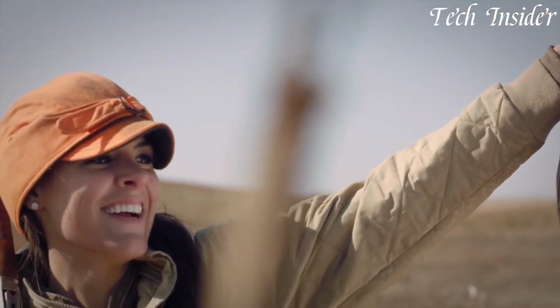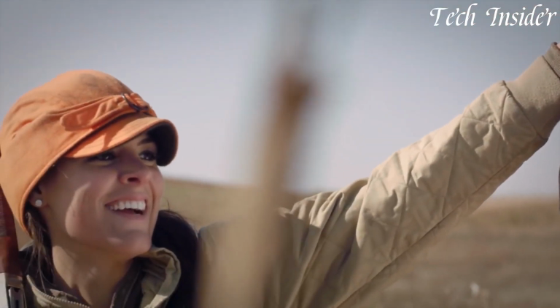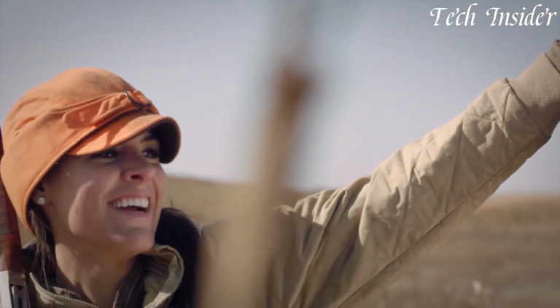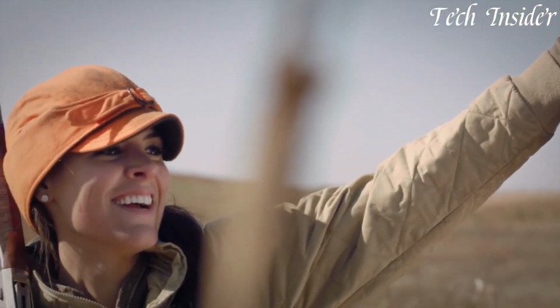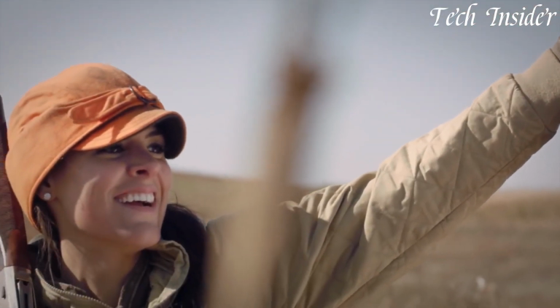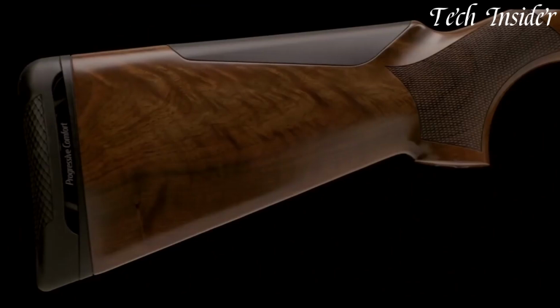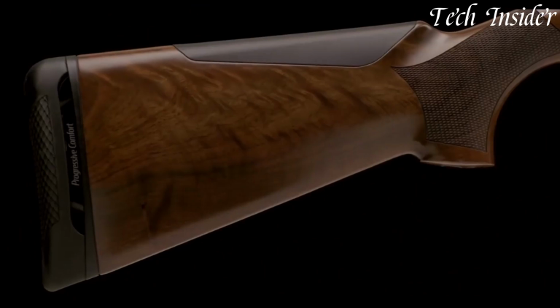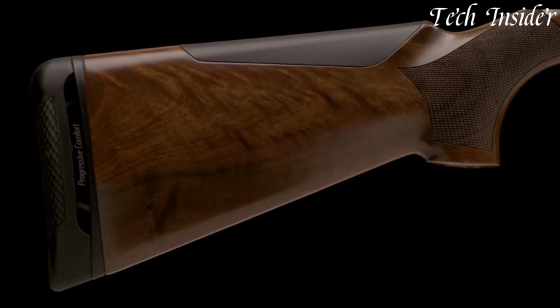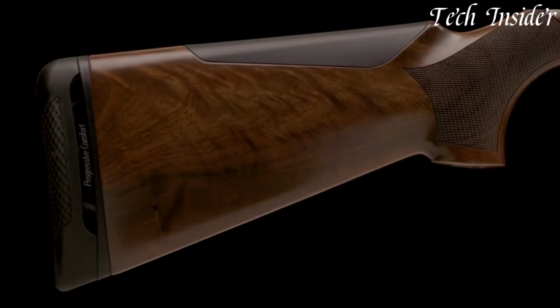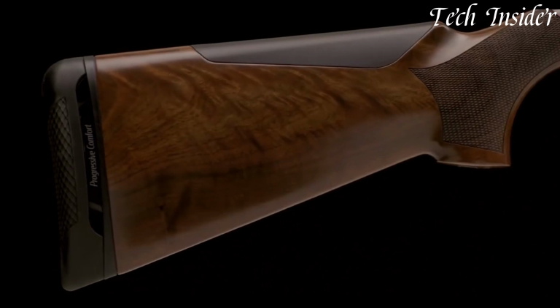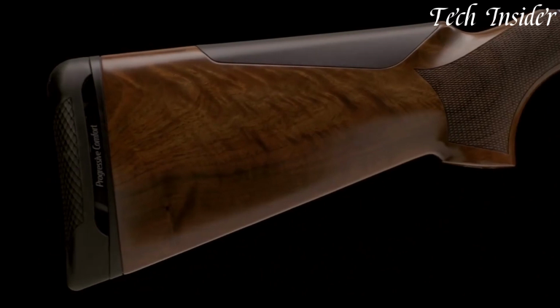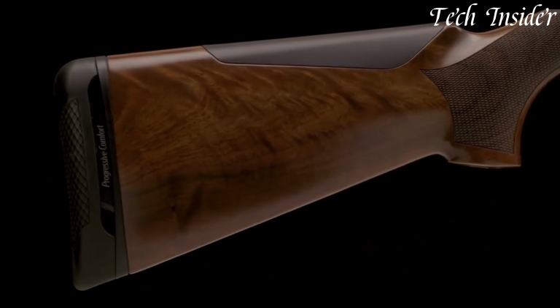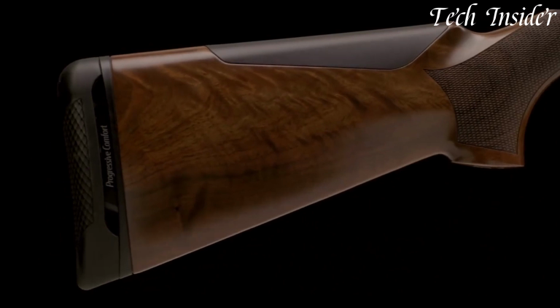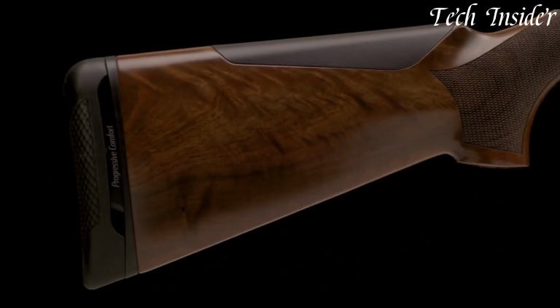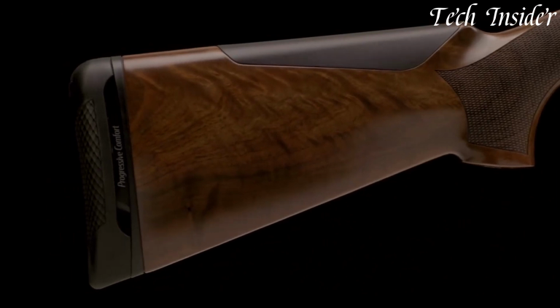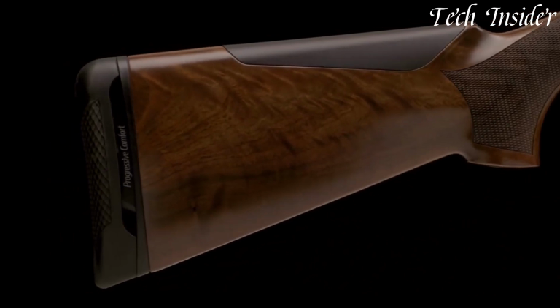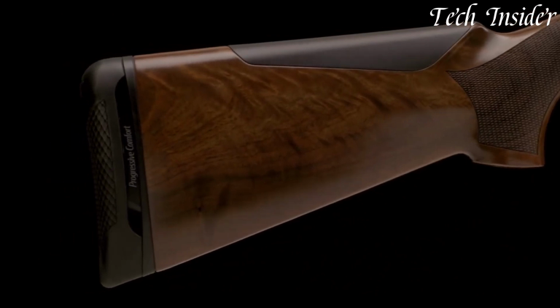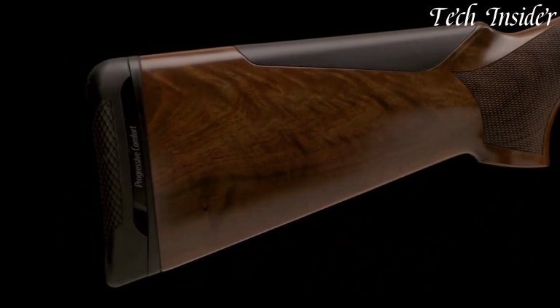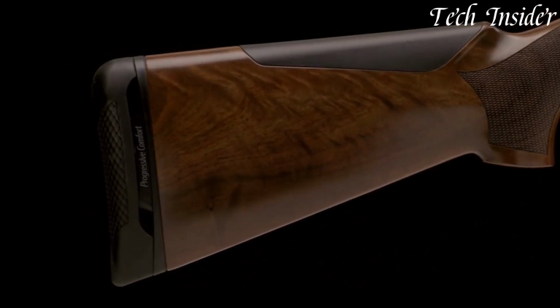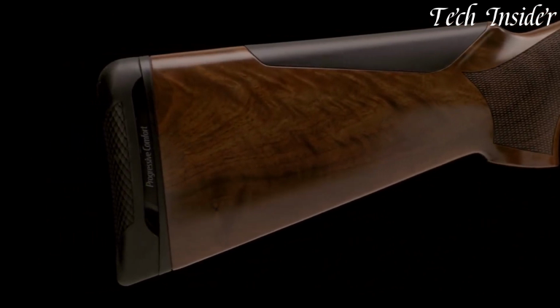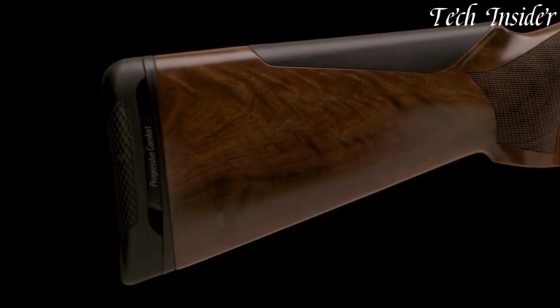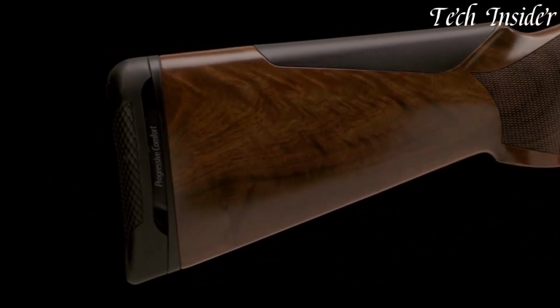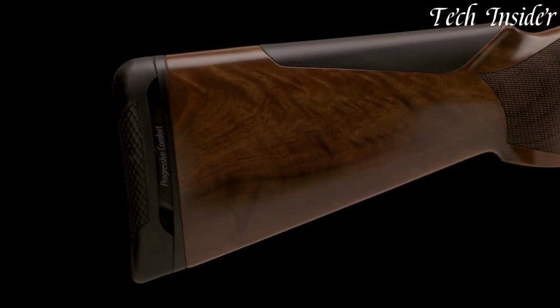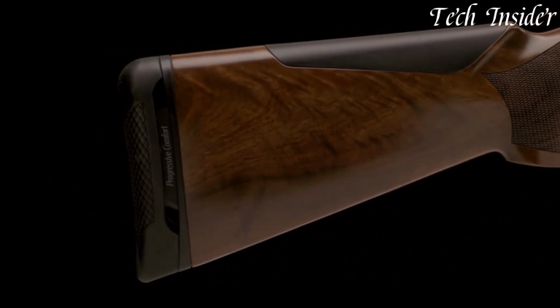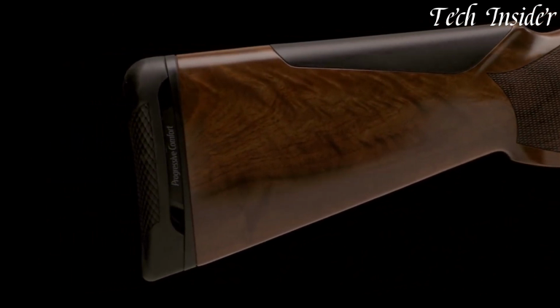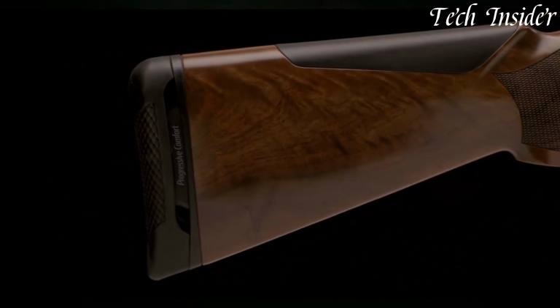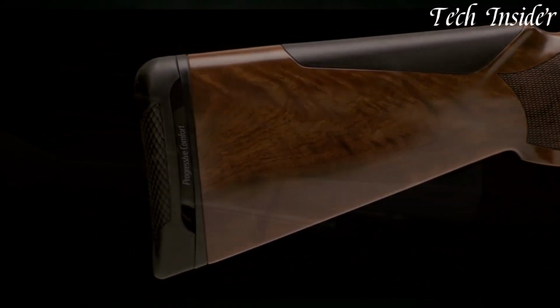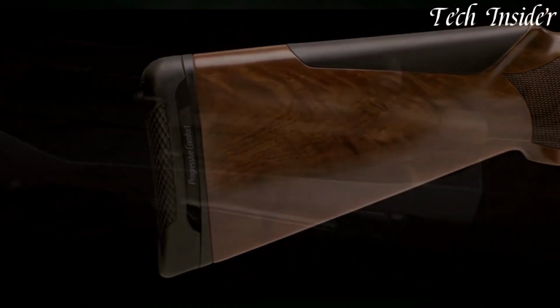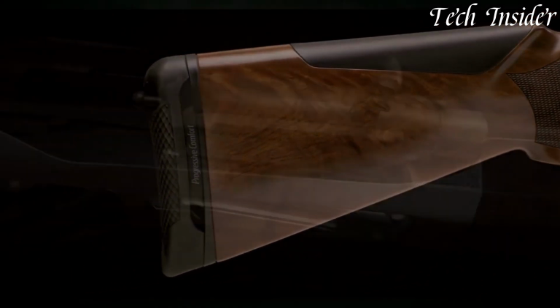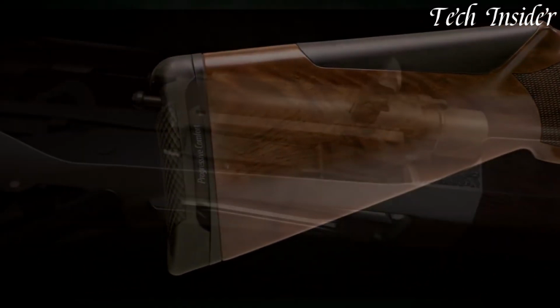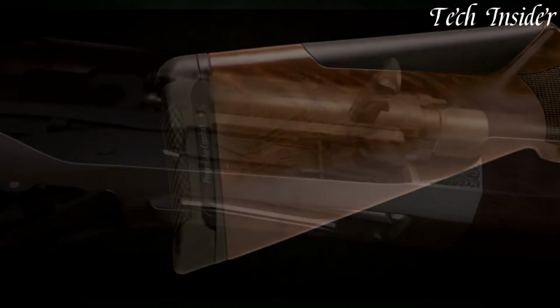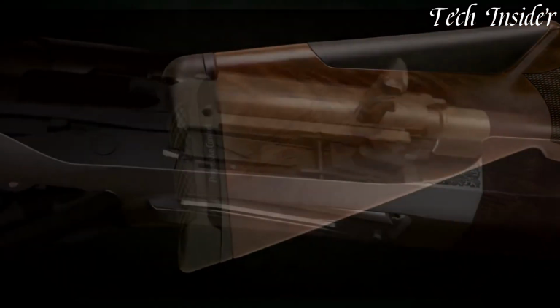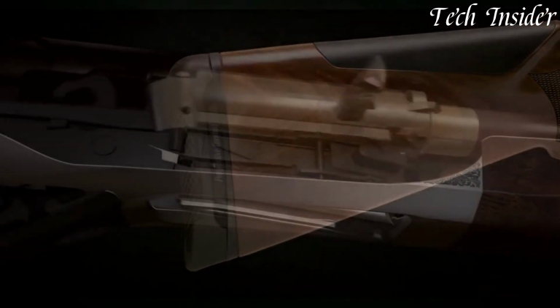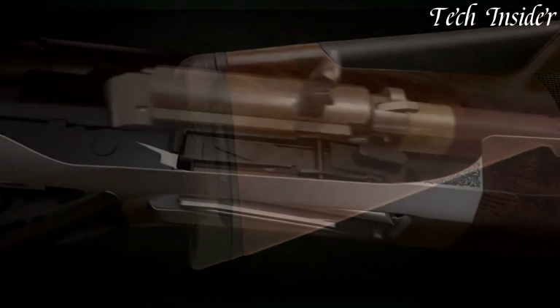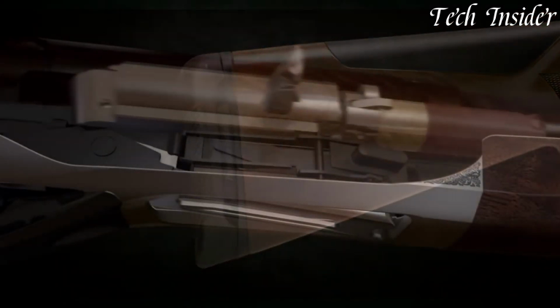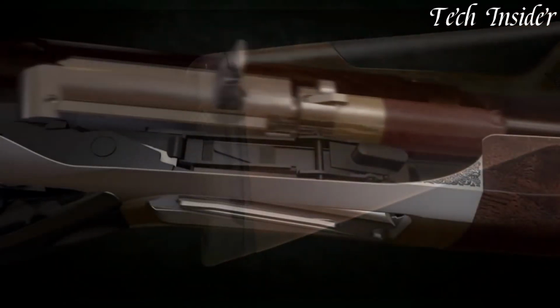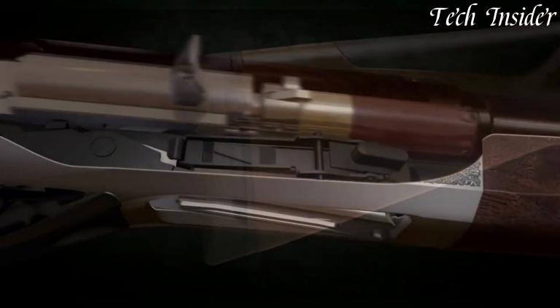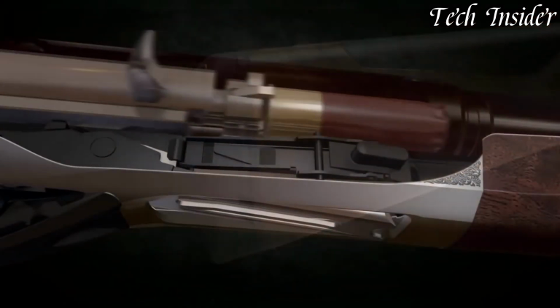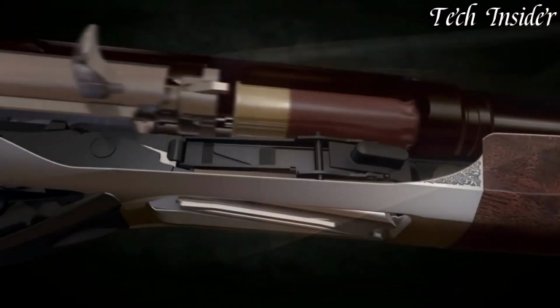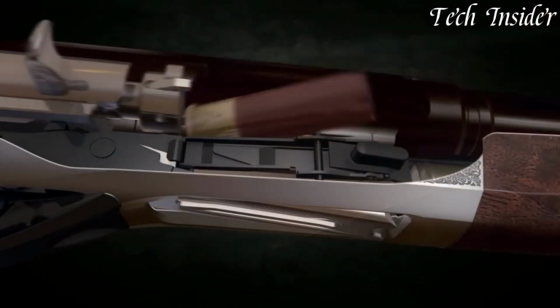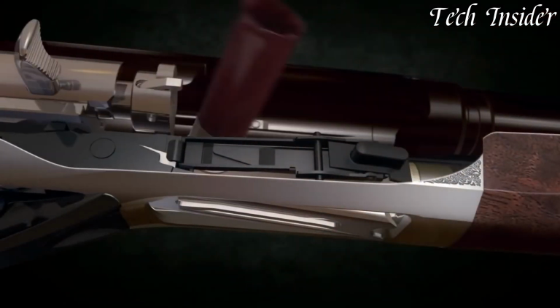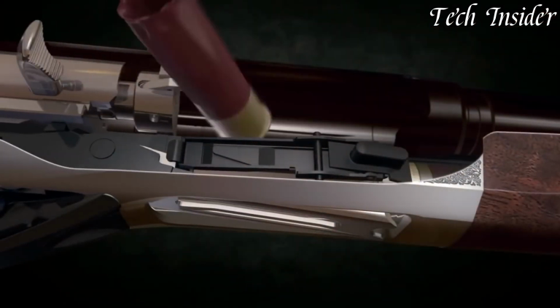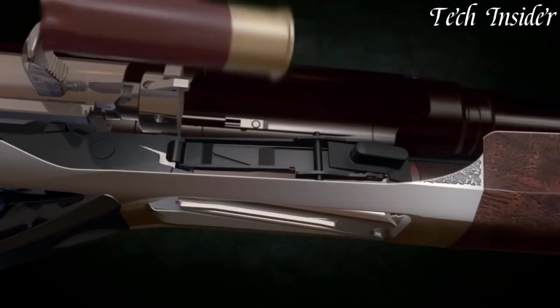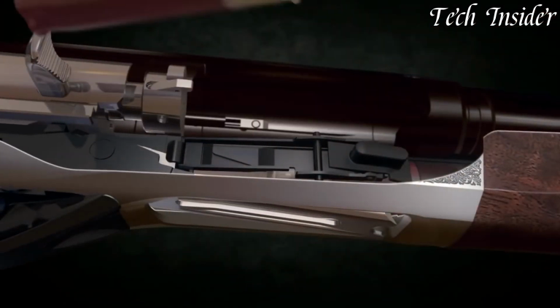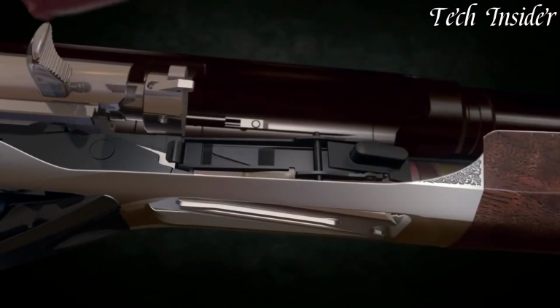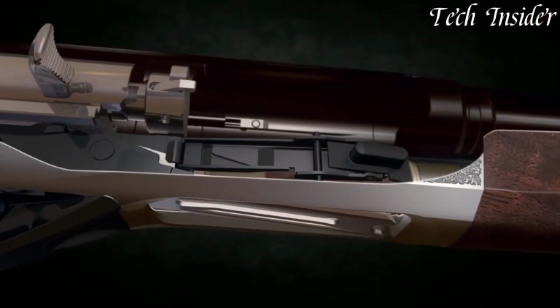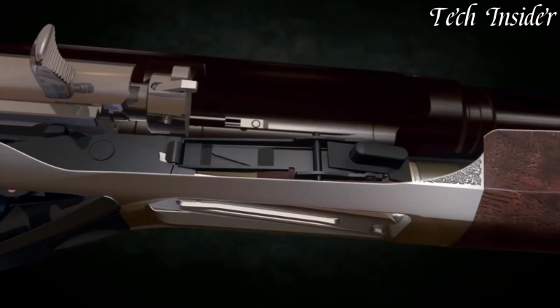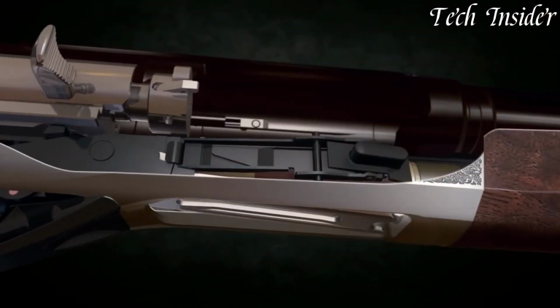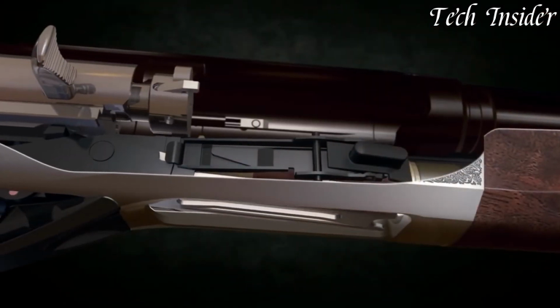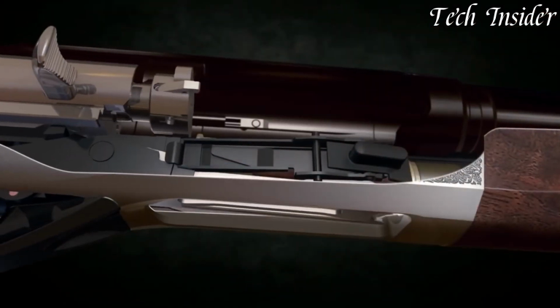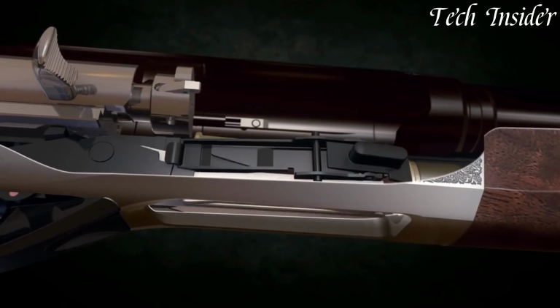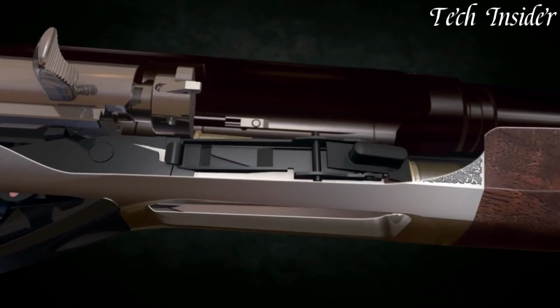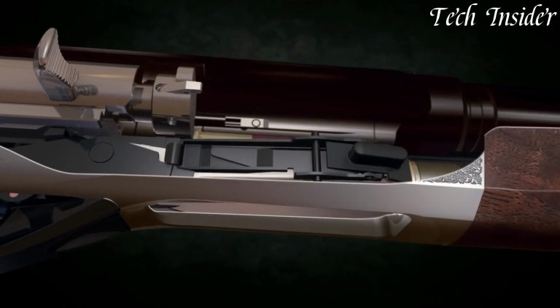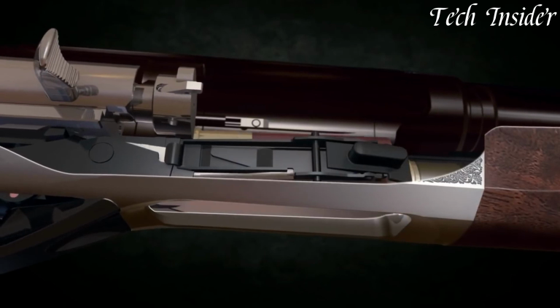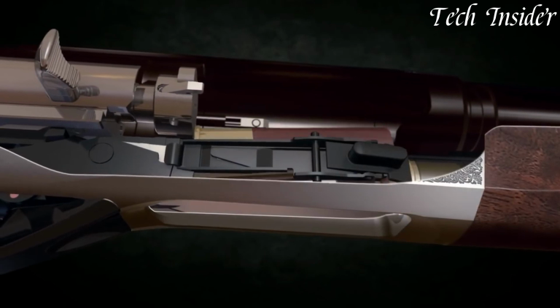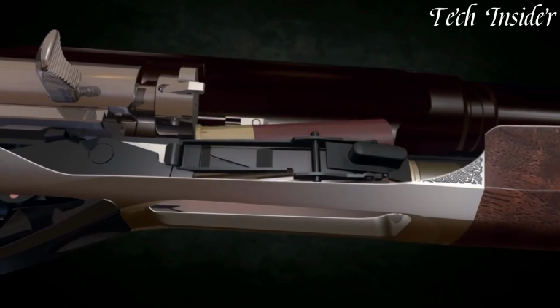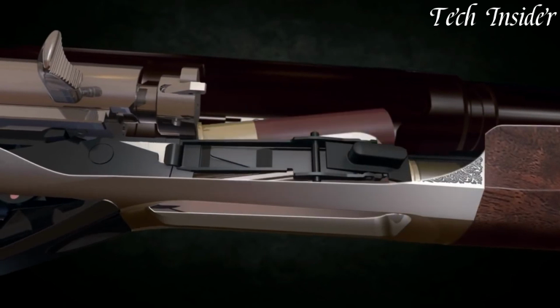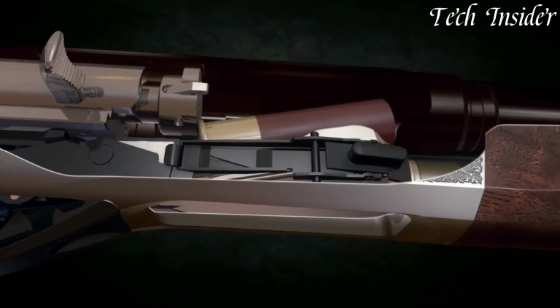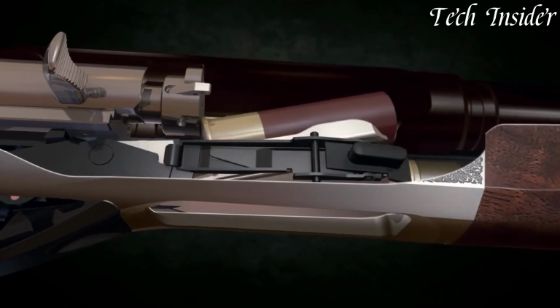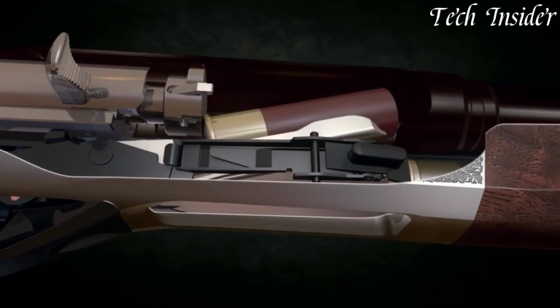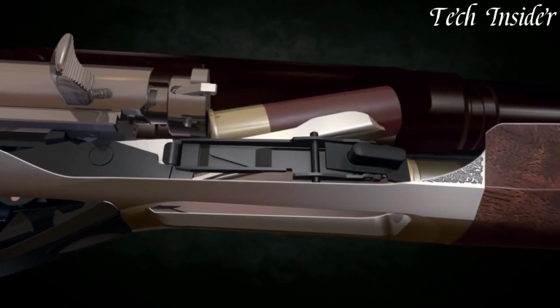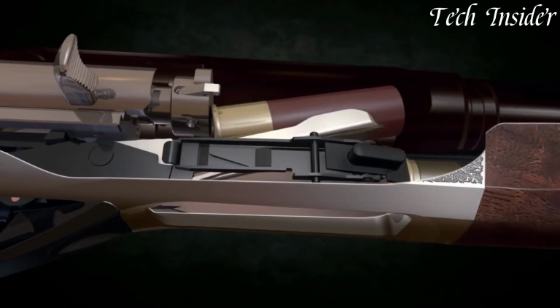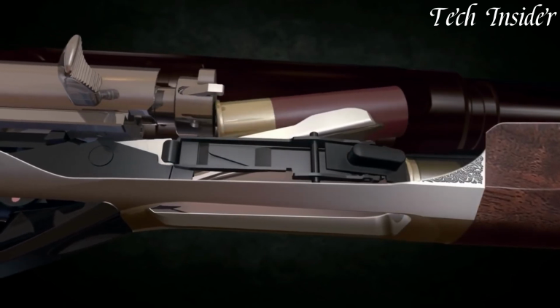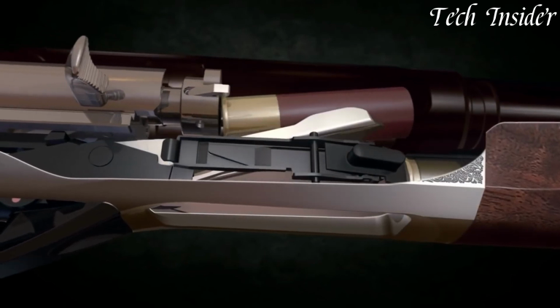Whether you're a passionate hunter or discerning shooter, the Benelli Ethos shotgun offers a perfect blend of style, performance, and reliability that will exceed your expectations.